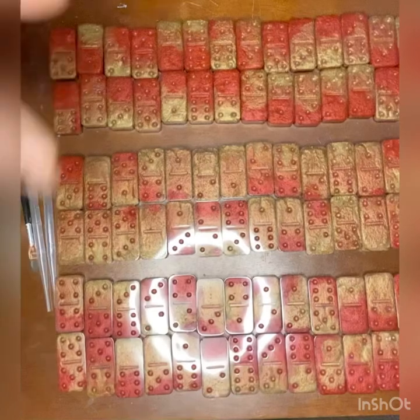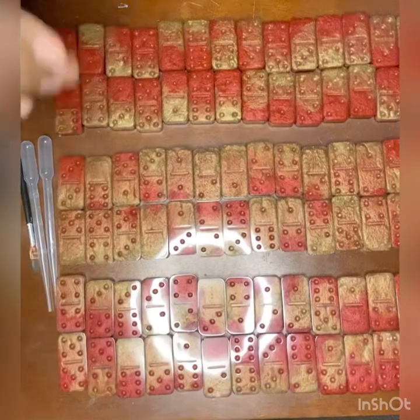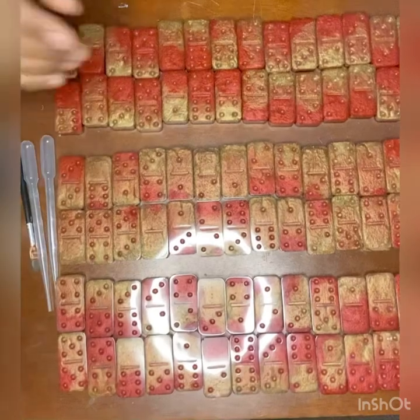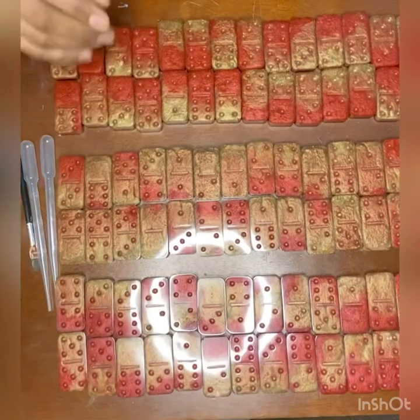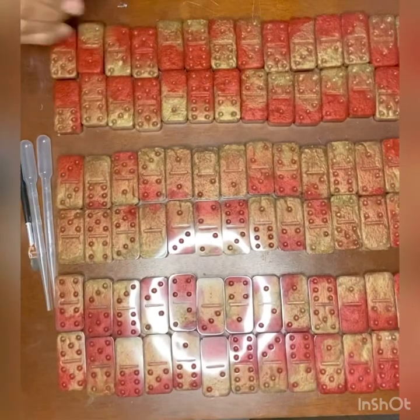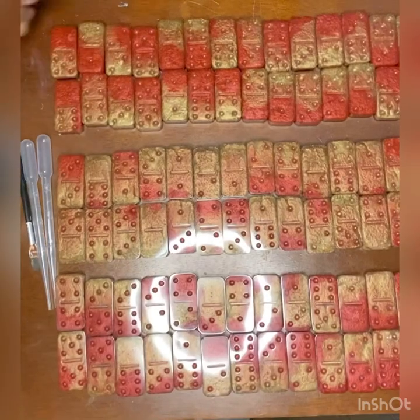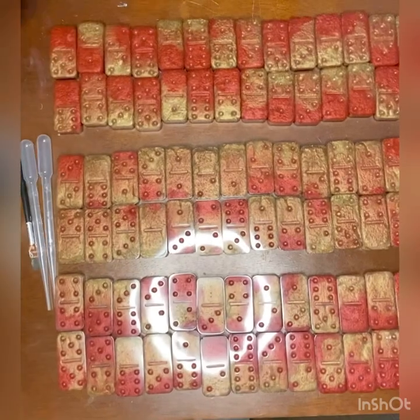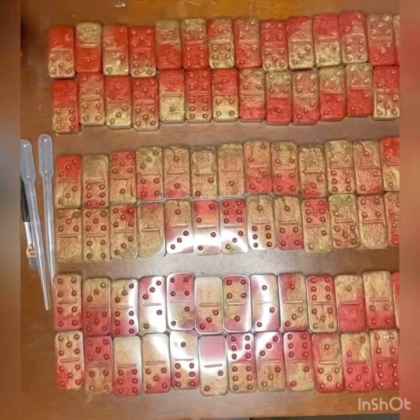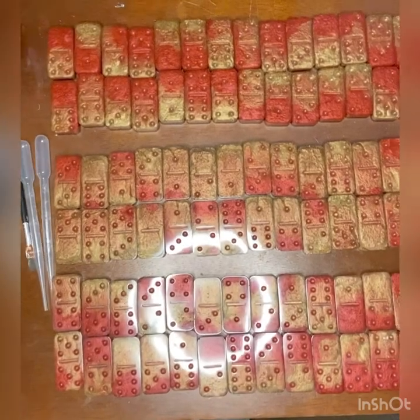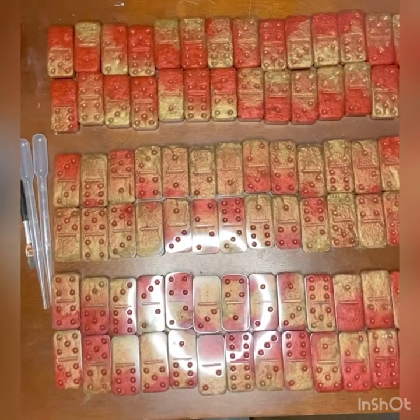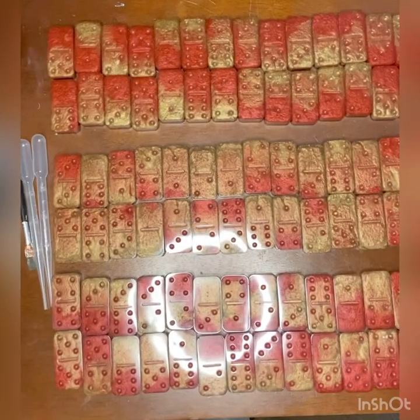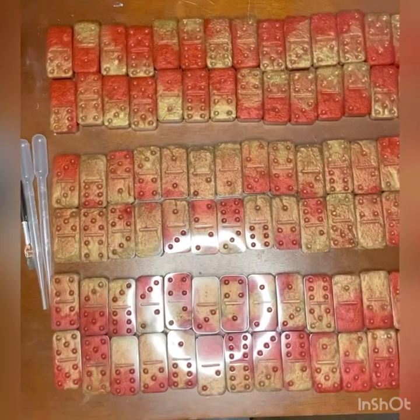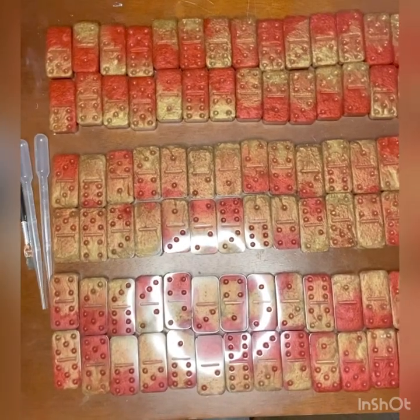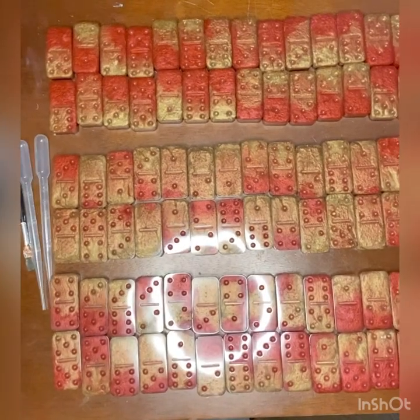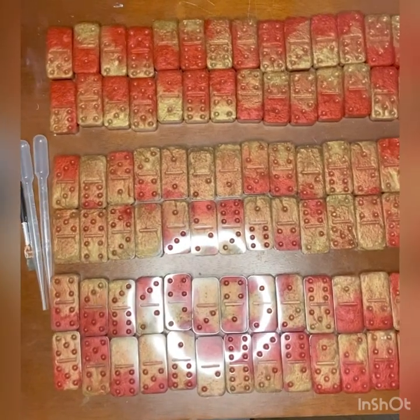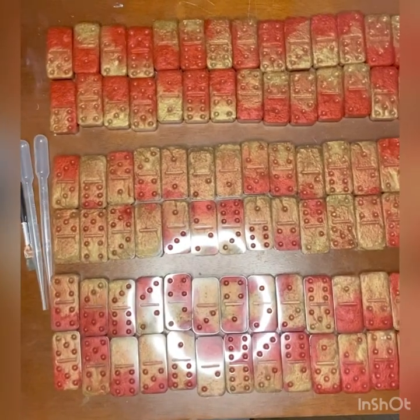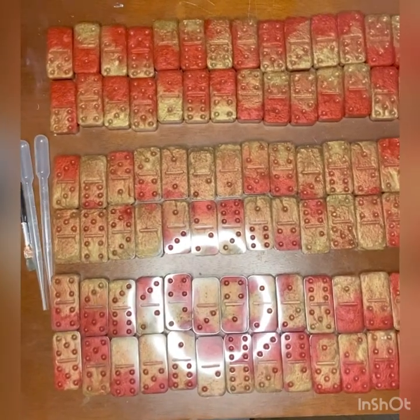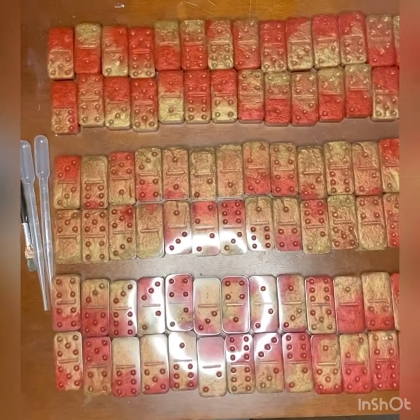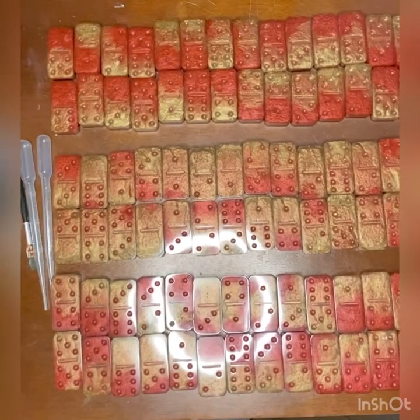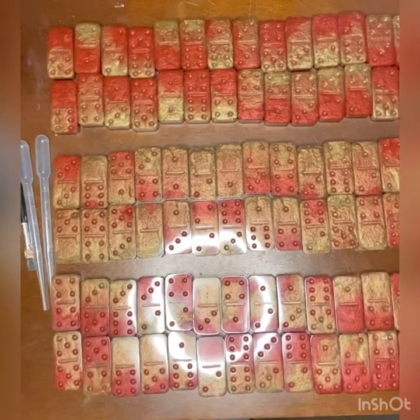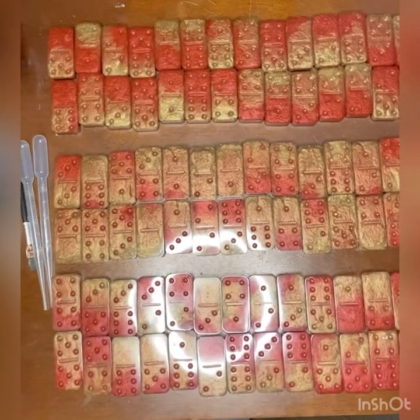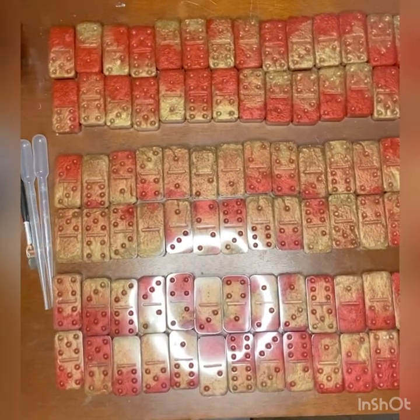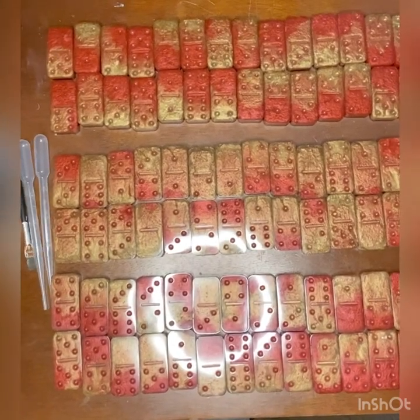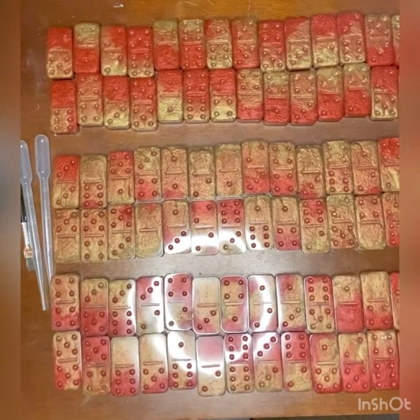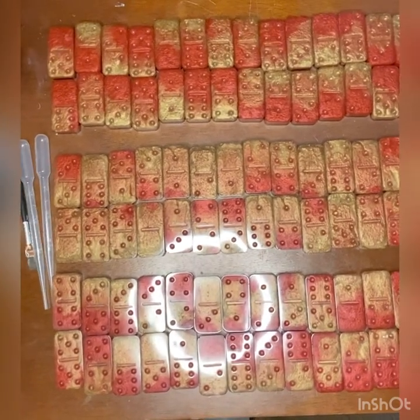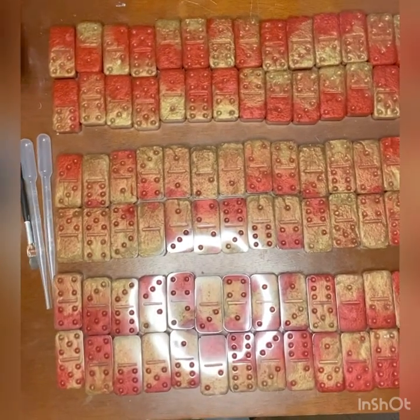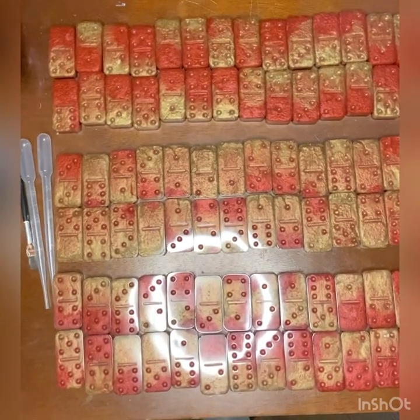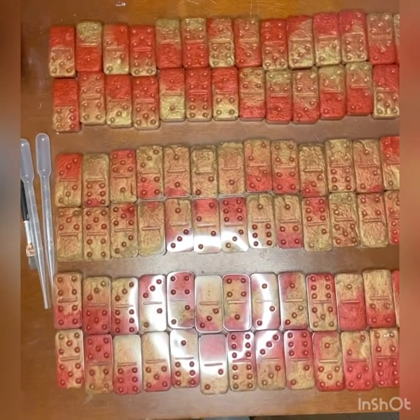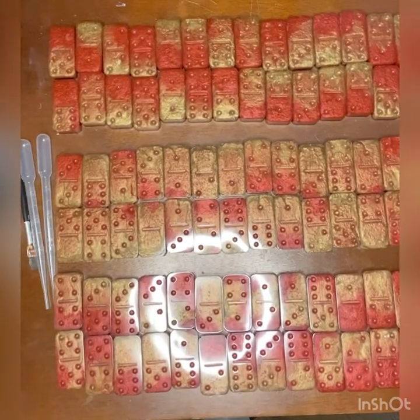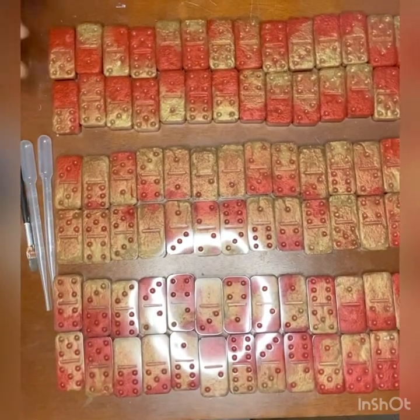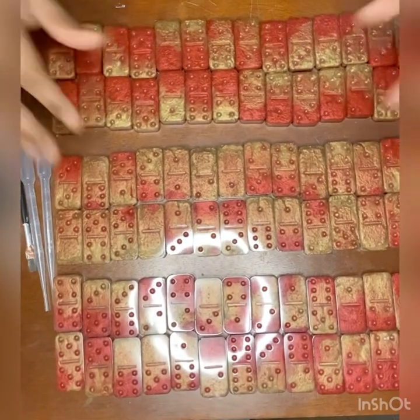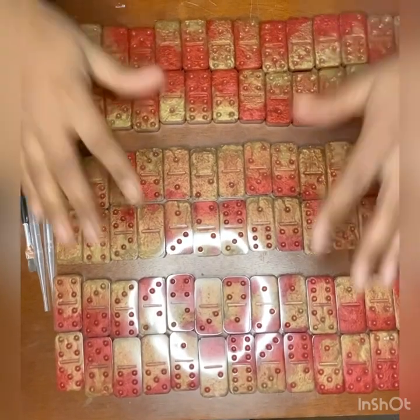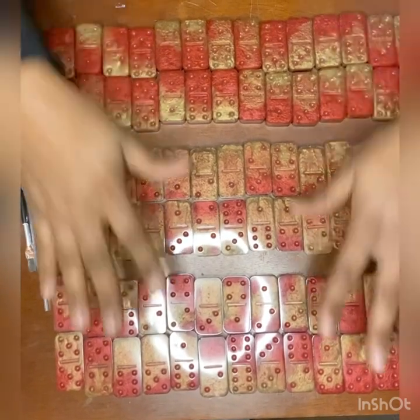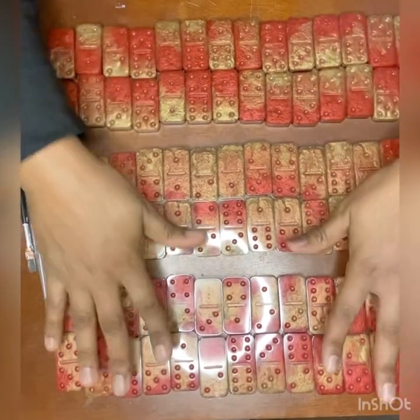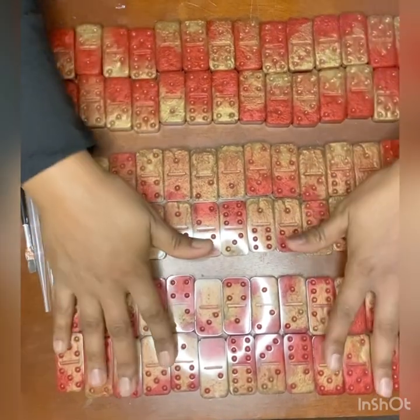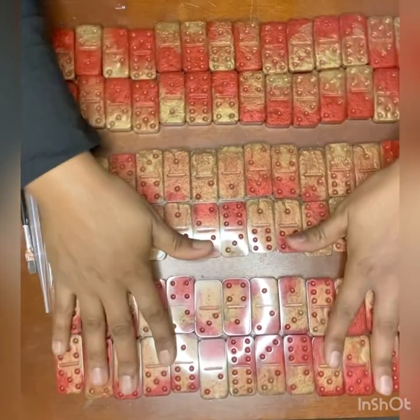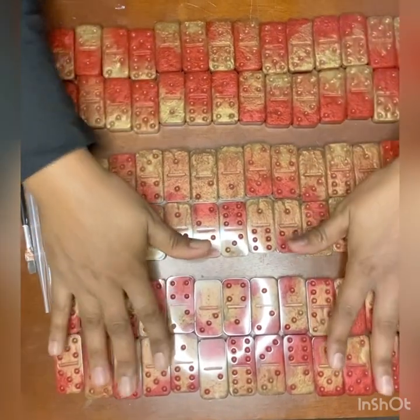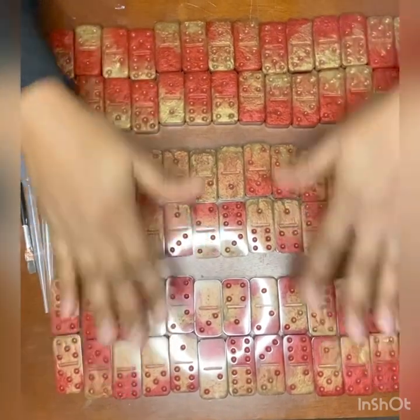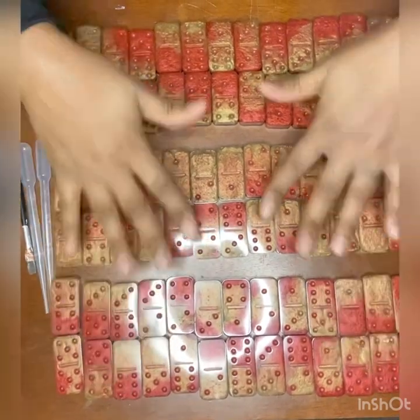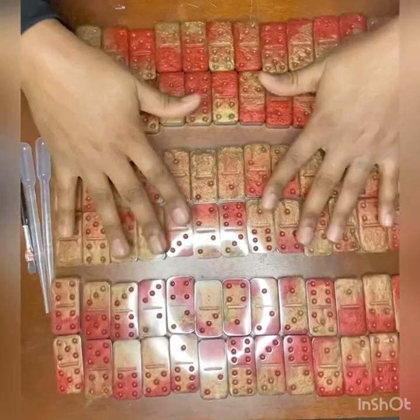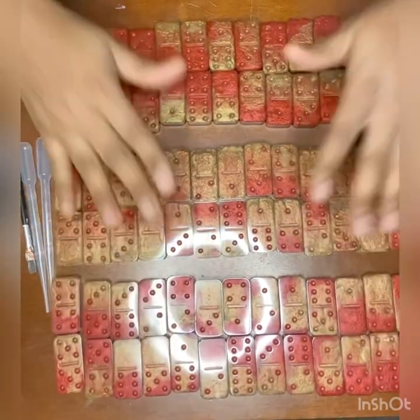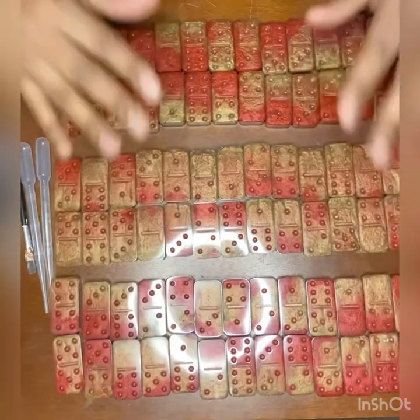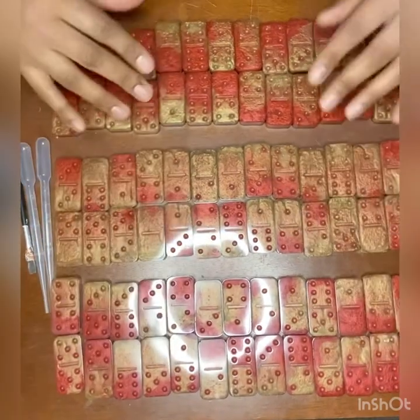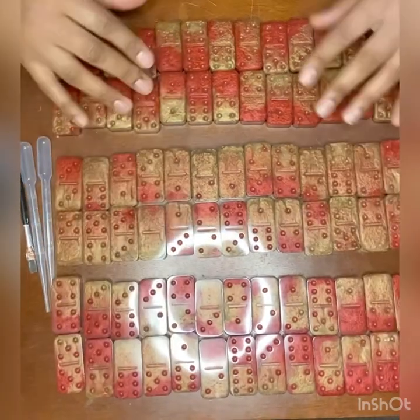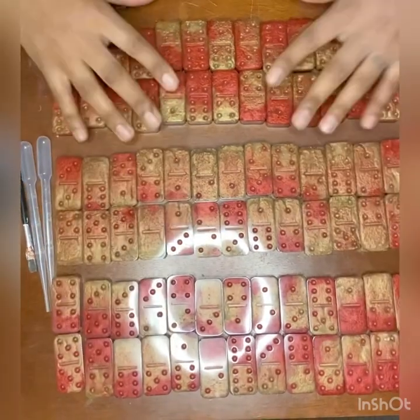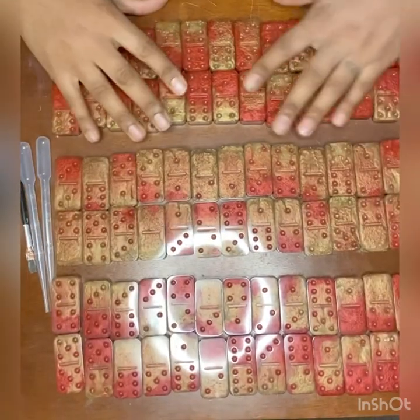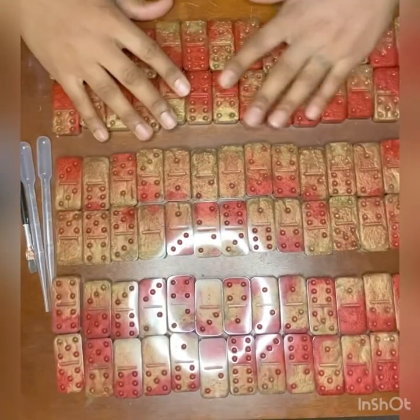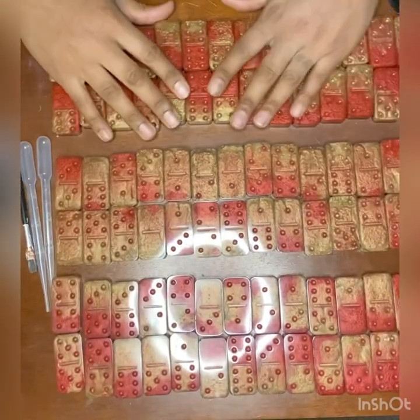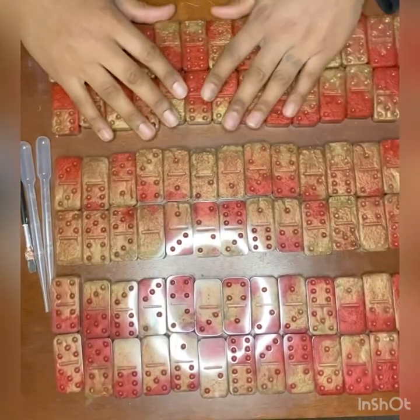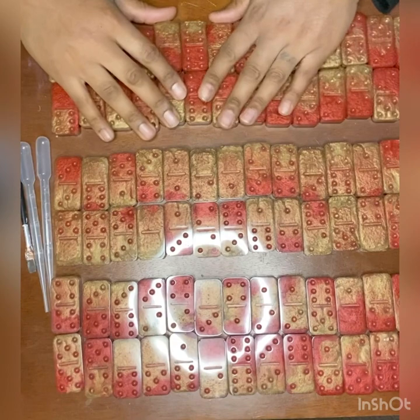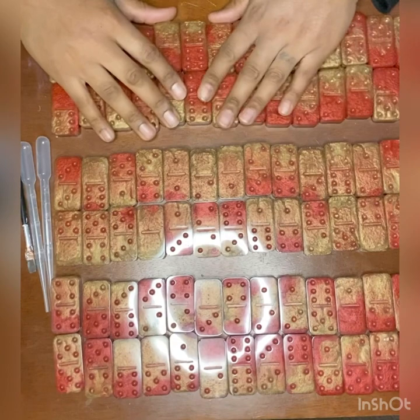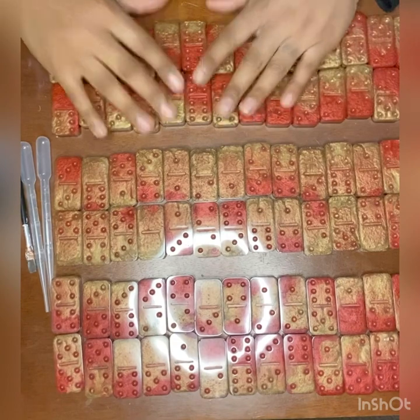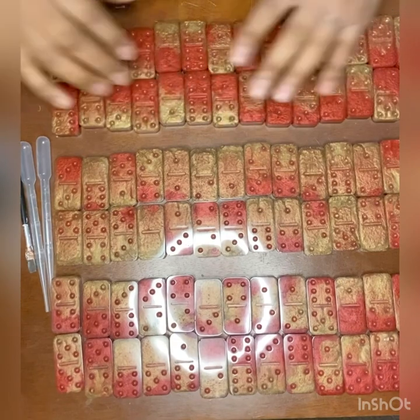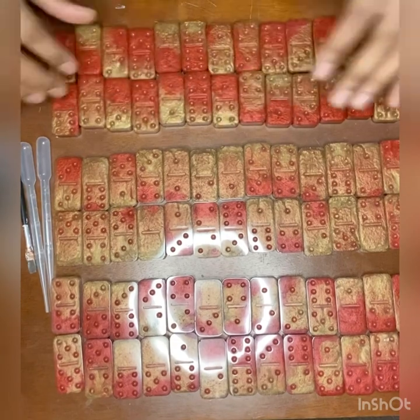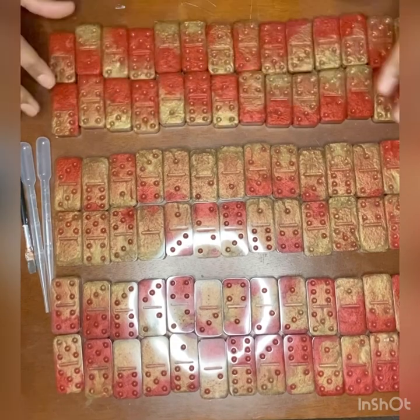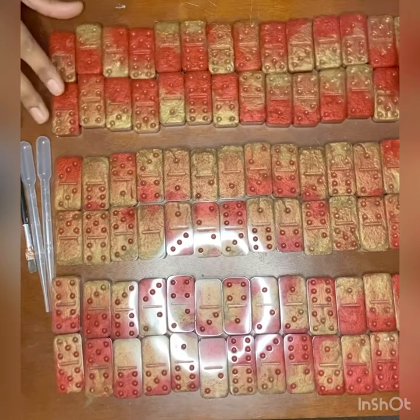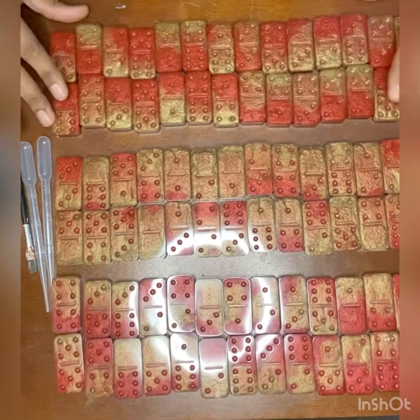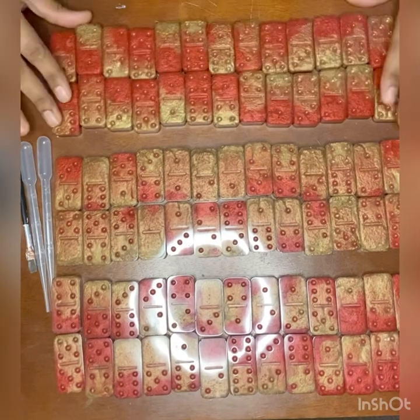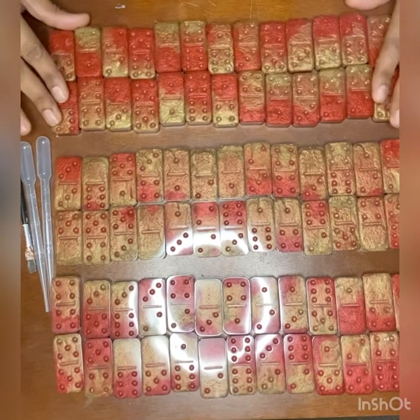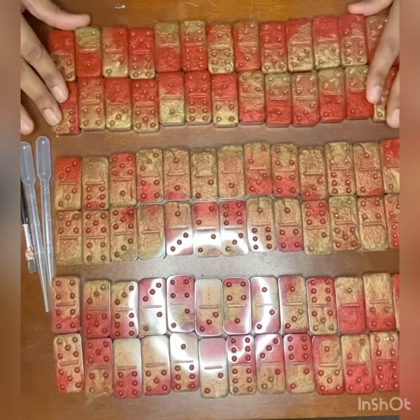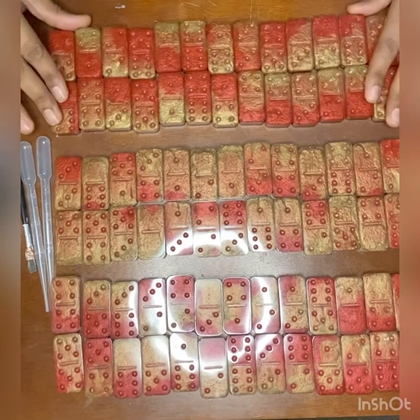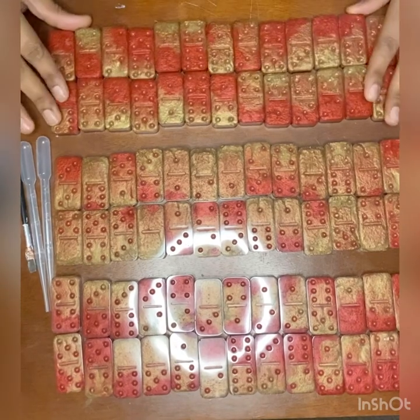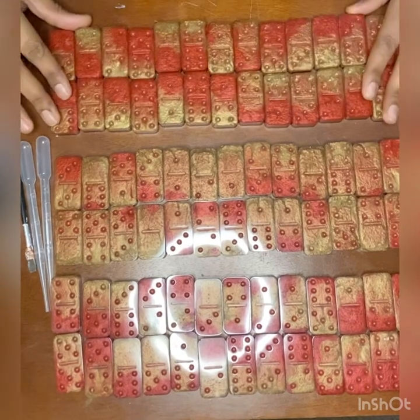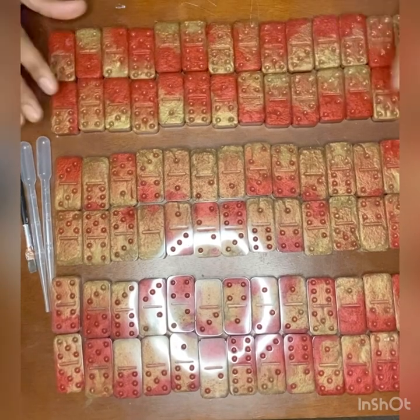Hi guys, Sunshine here. I get a lot of questions asking how I fill in the dots to my dominoes, and I decided to make this video for you guys.